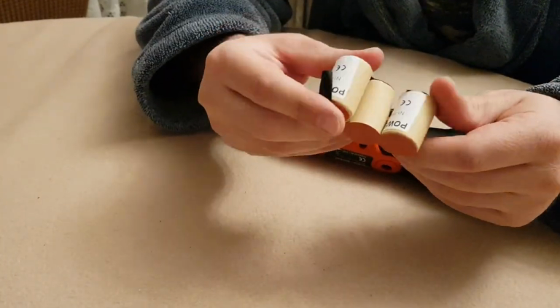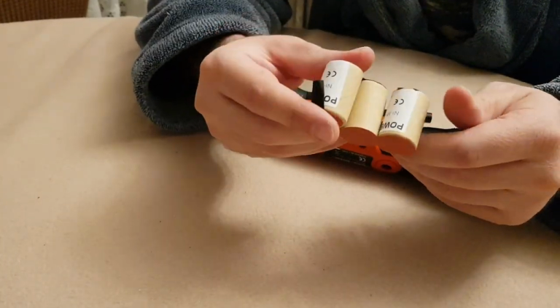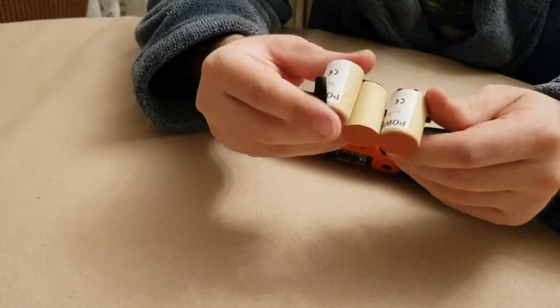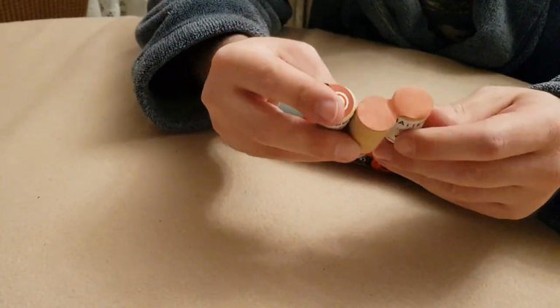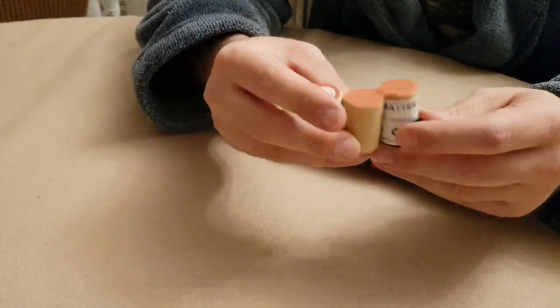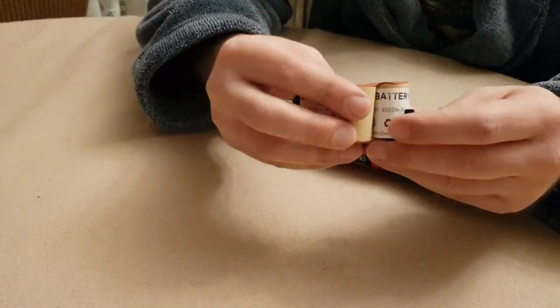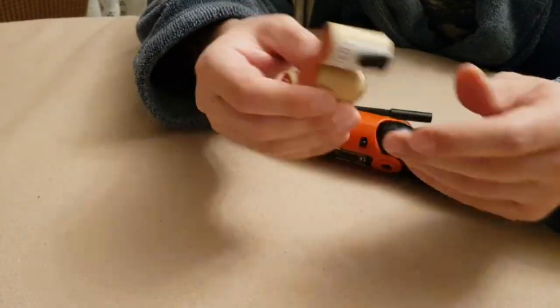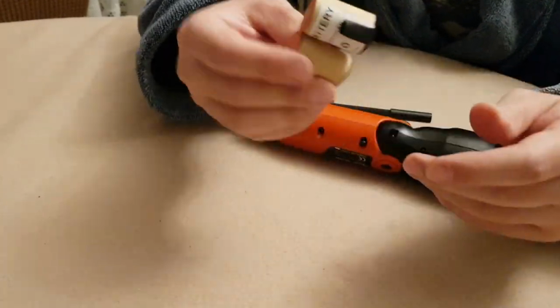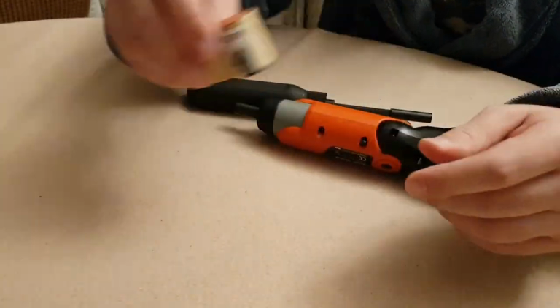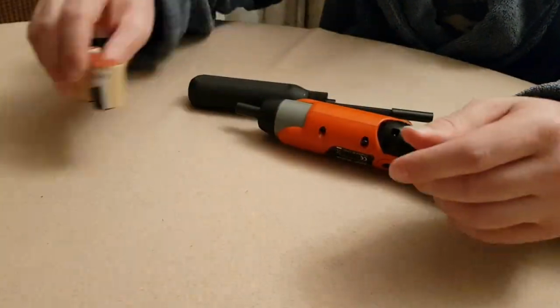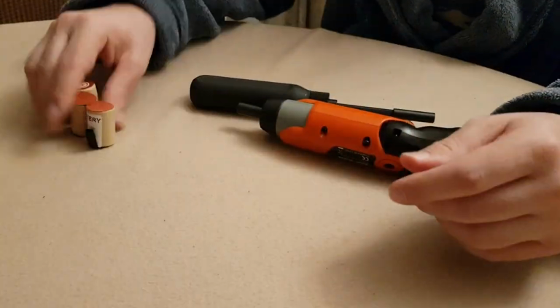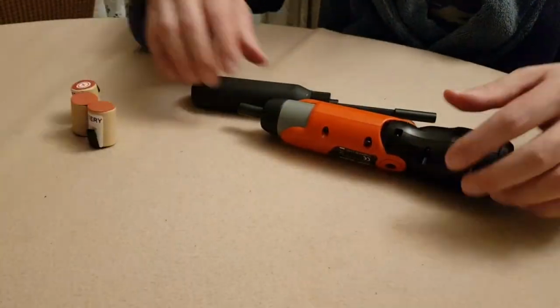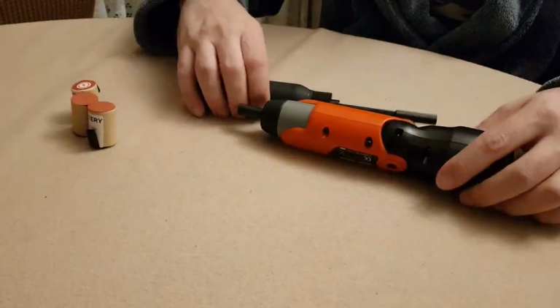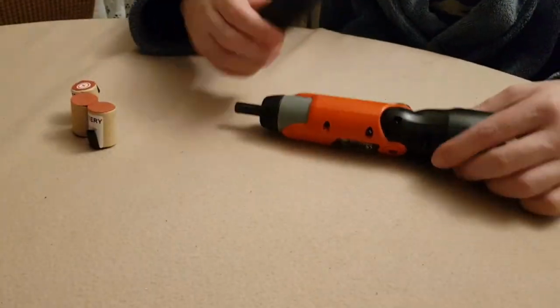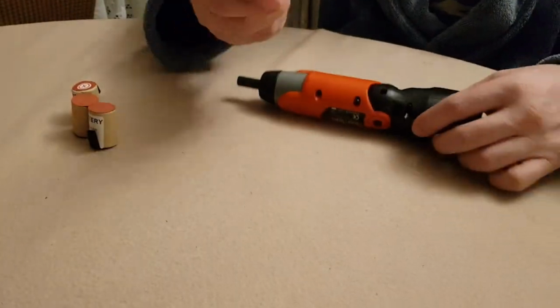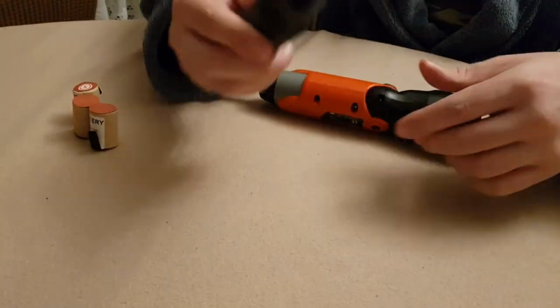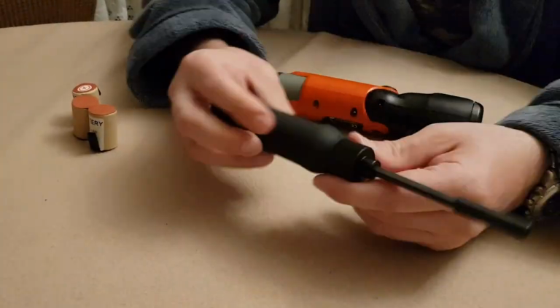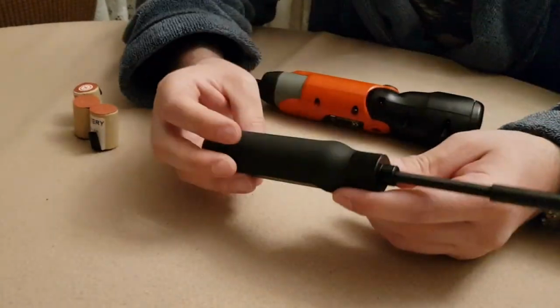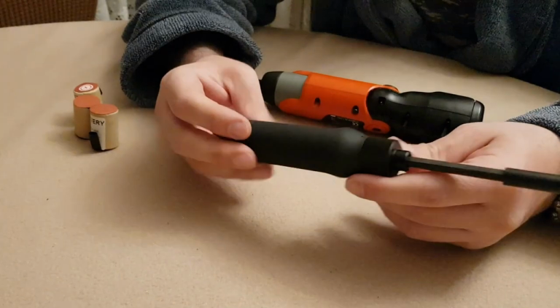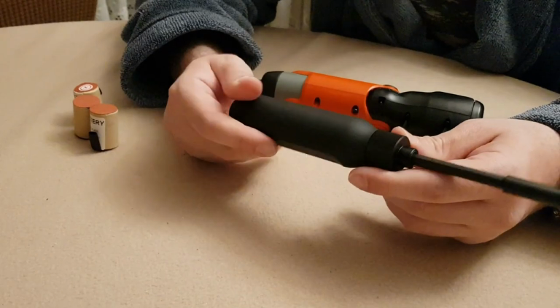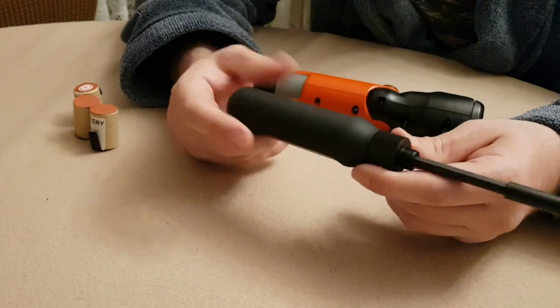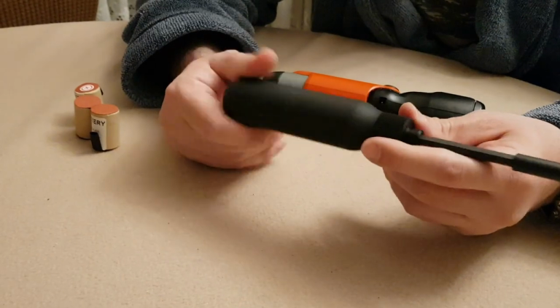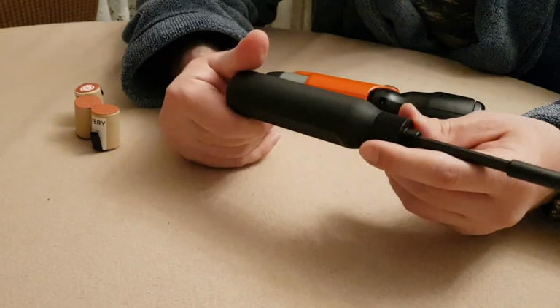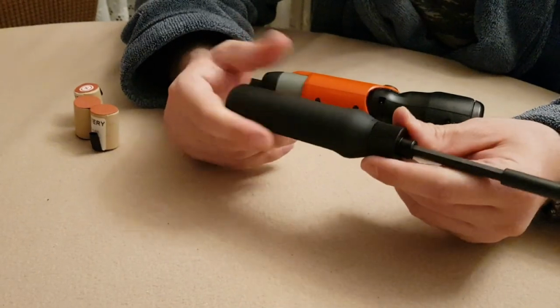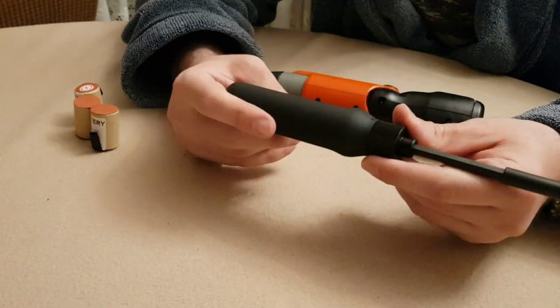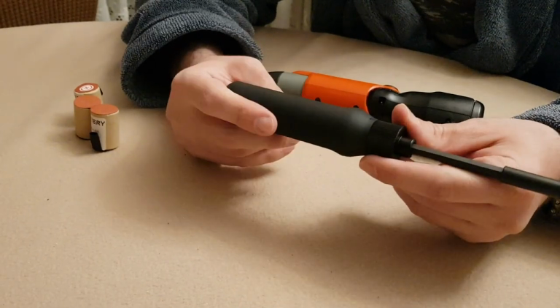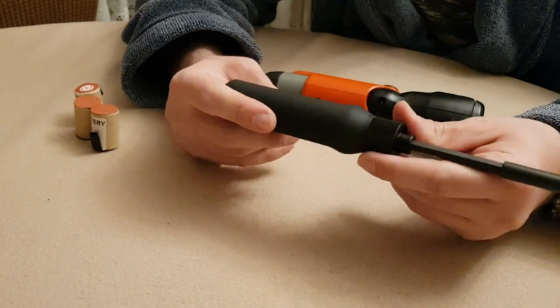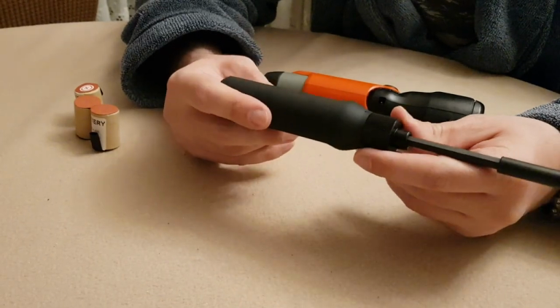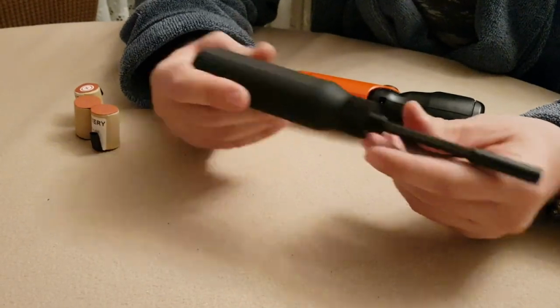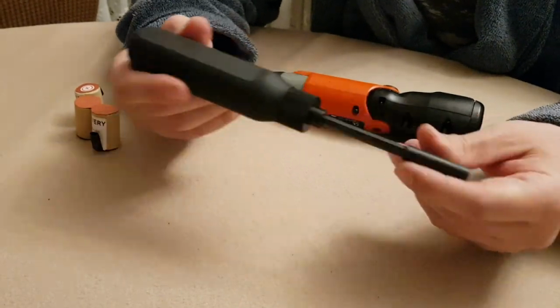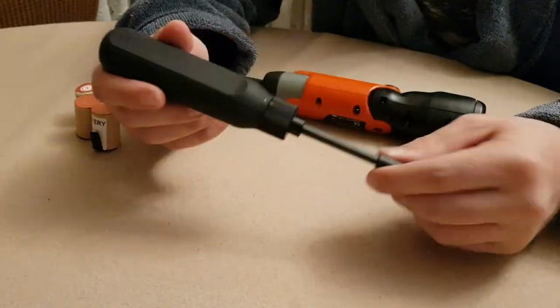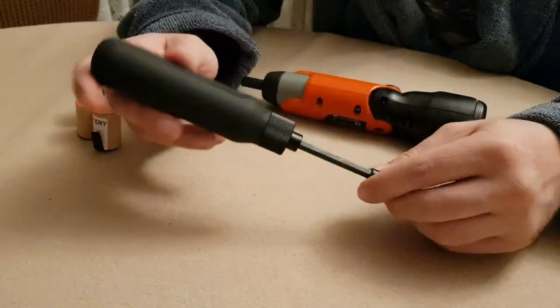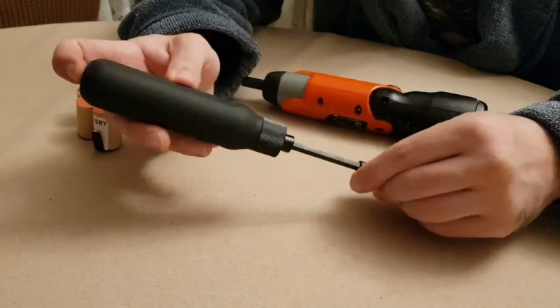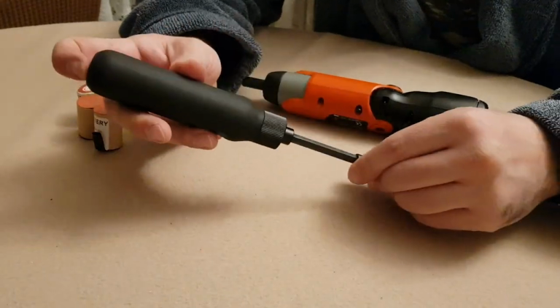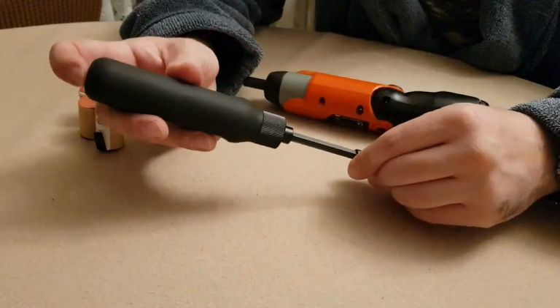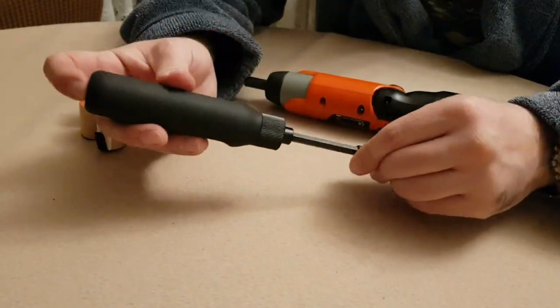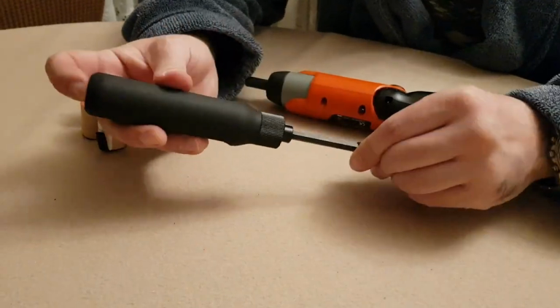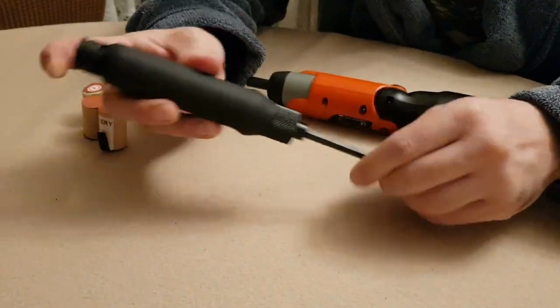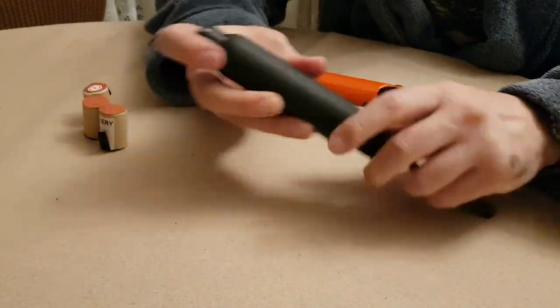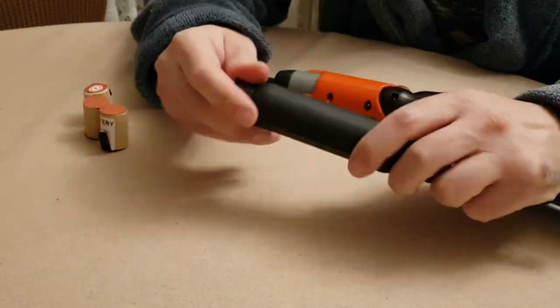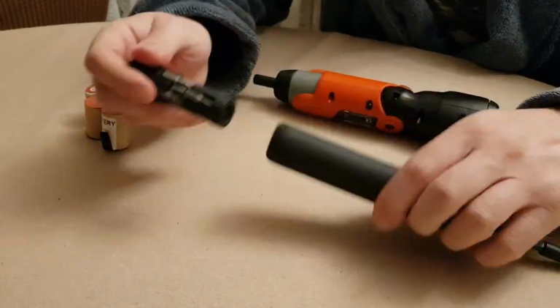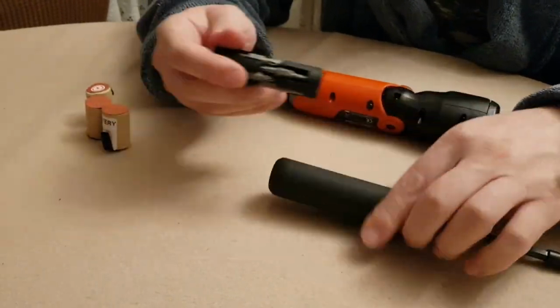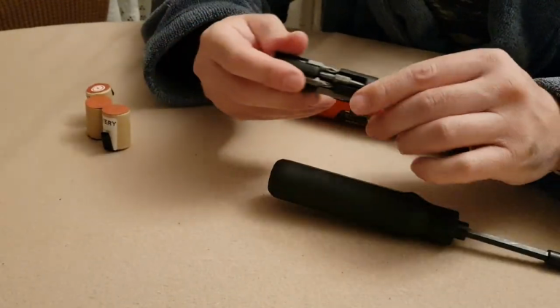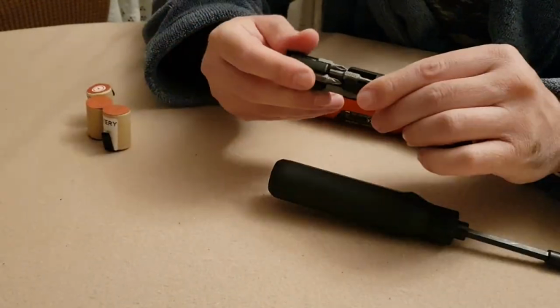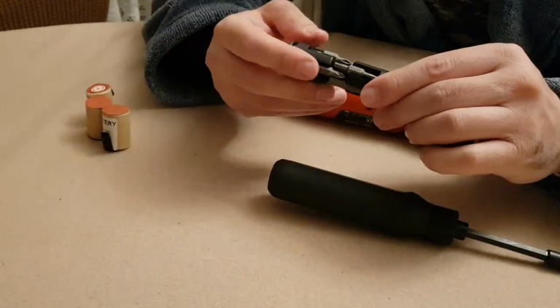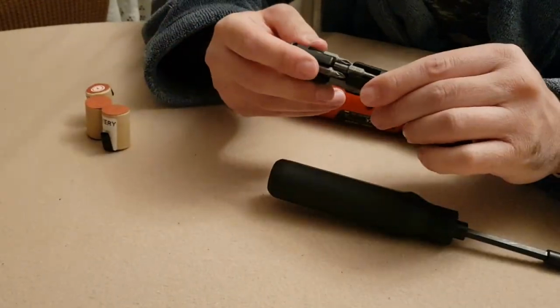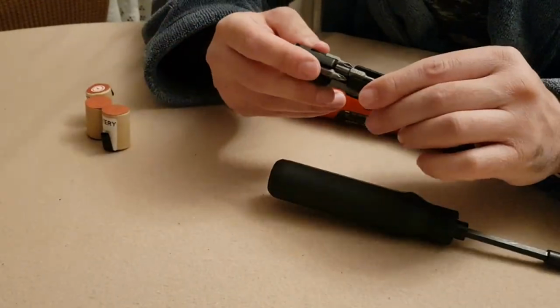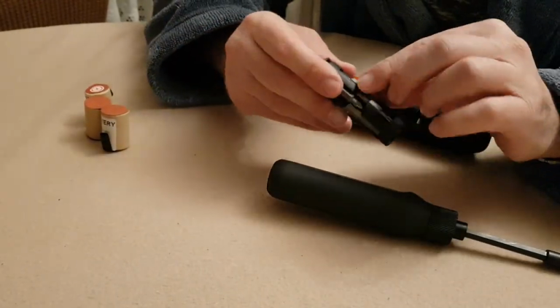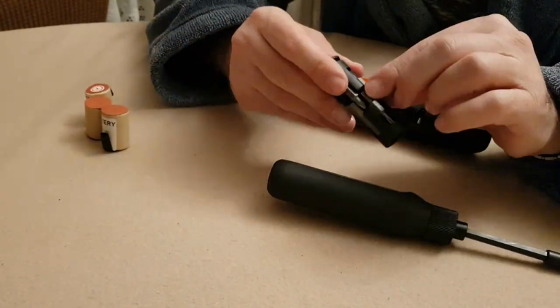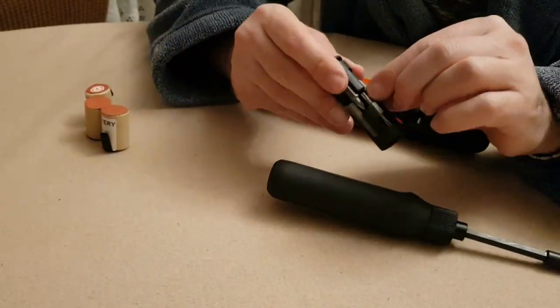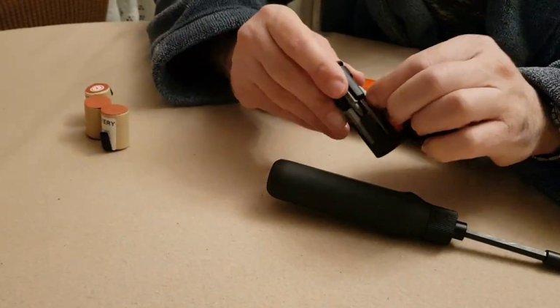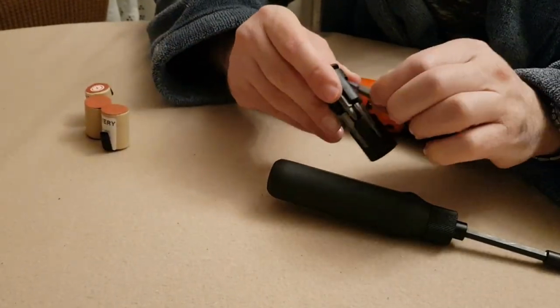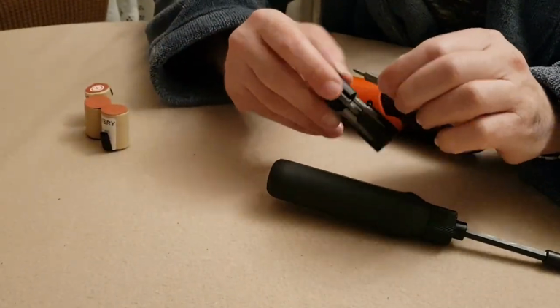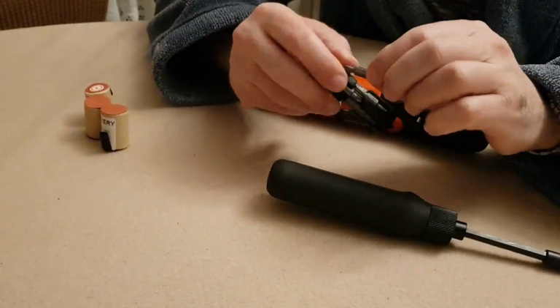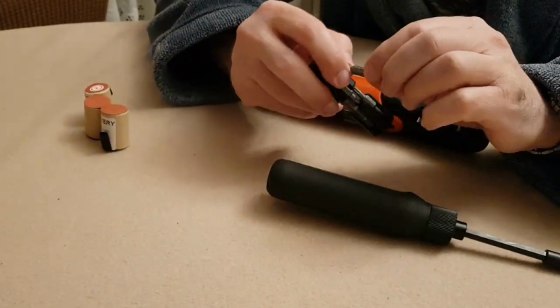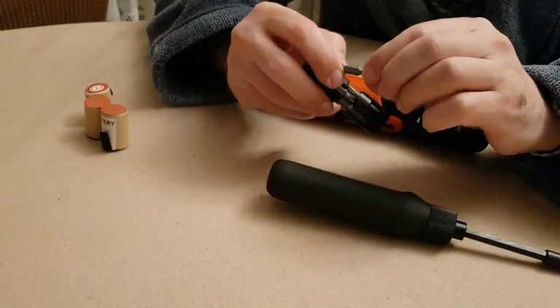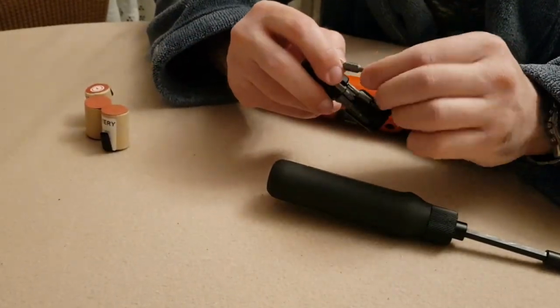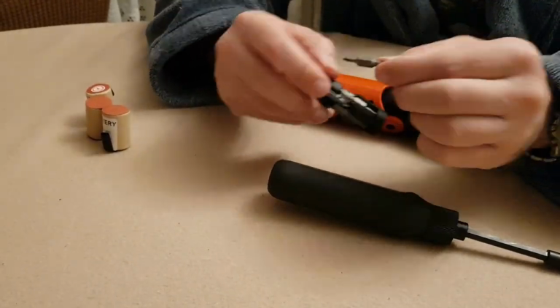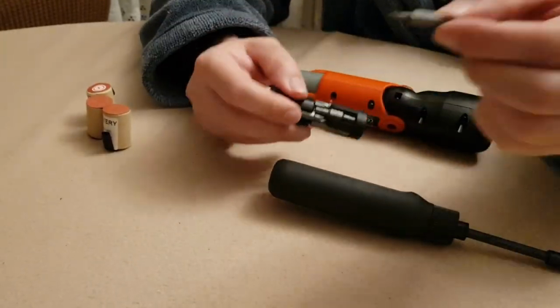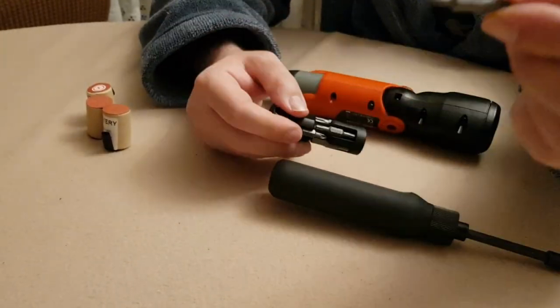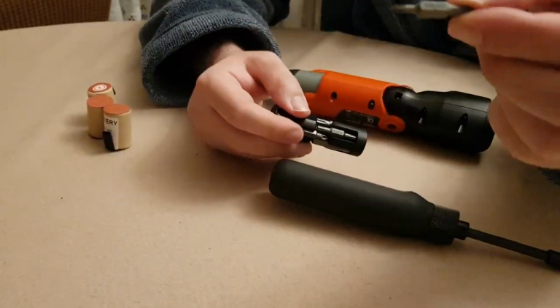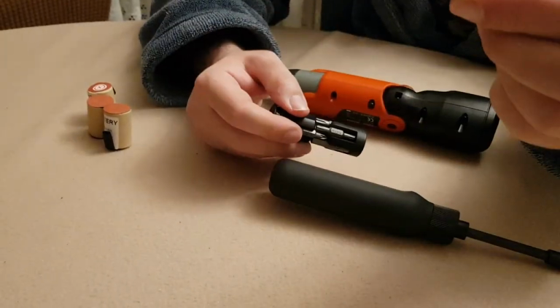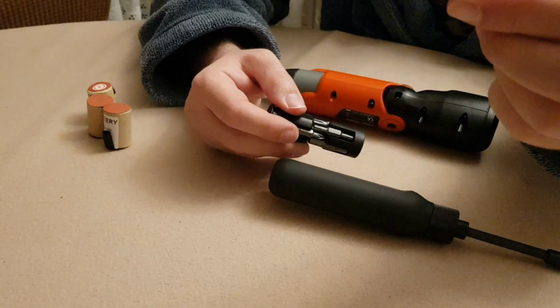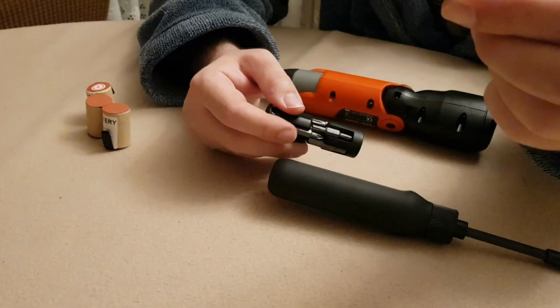The screwdriver I'm using is the Xiaomi Mi 16-in-1 ratchet screwdriver. You will need the Phillips 1 and Phillips 0 tips.